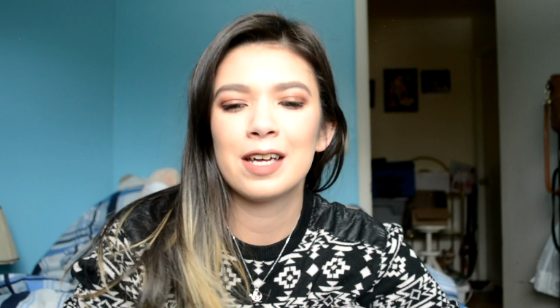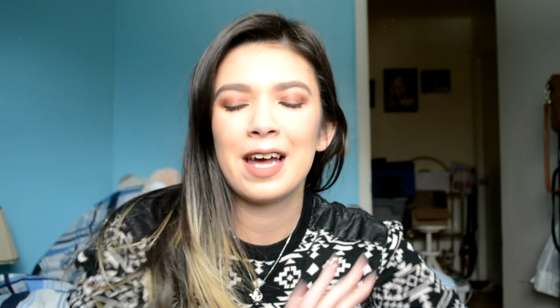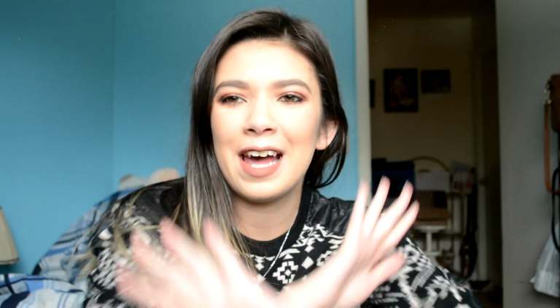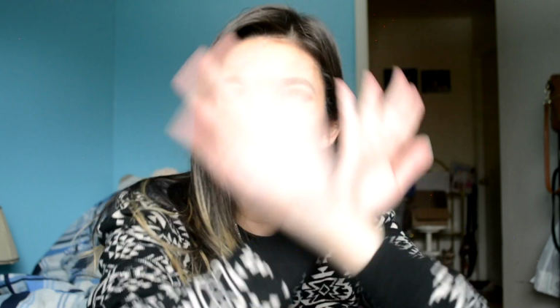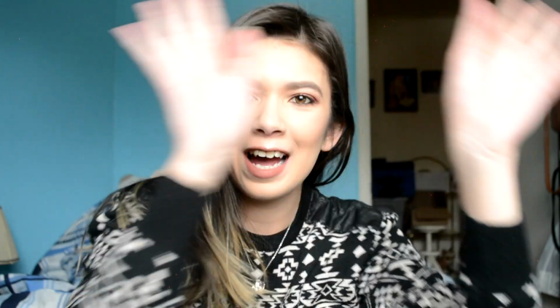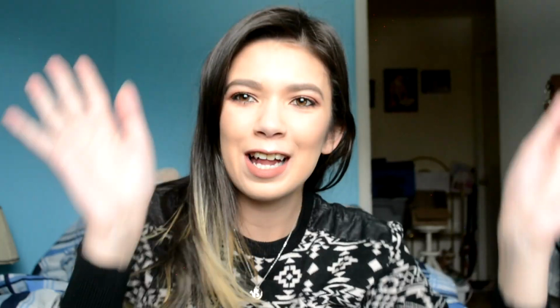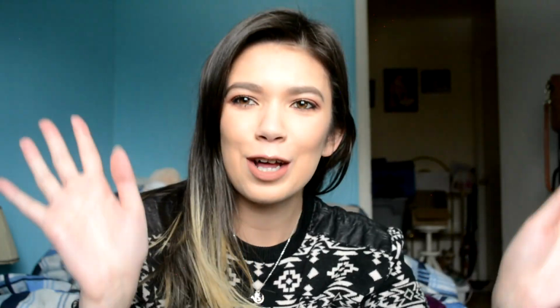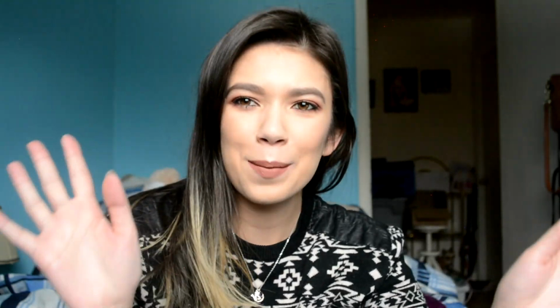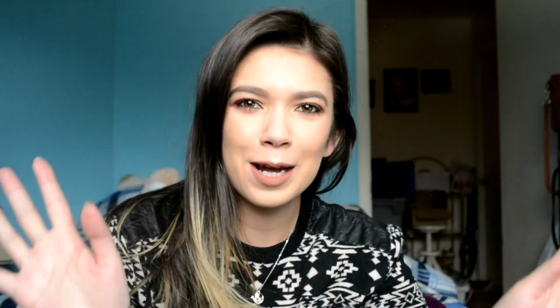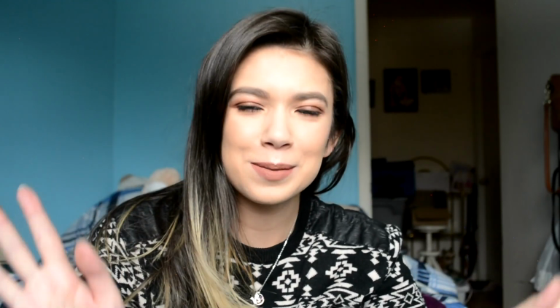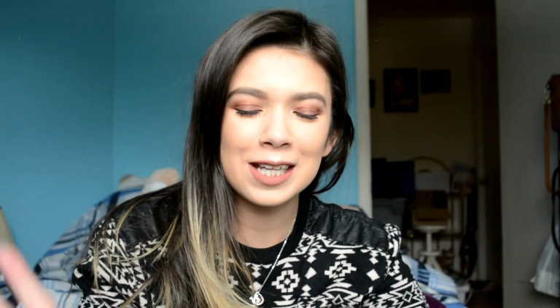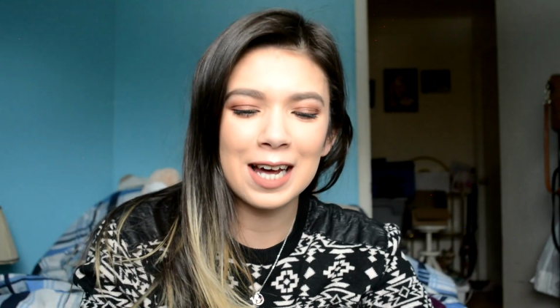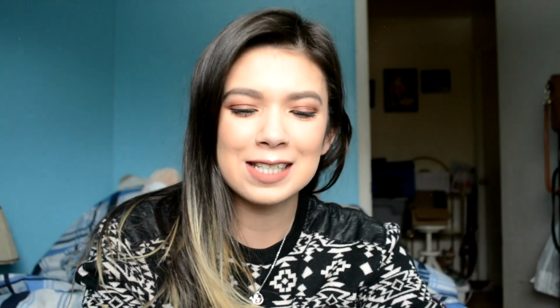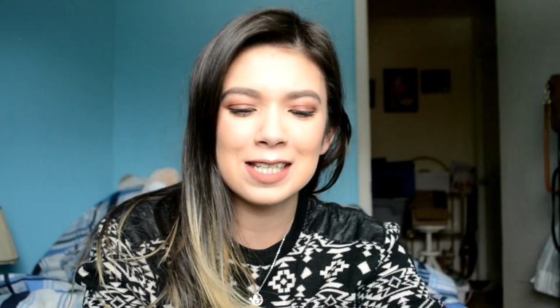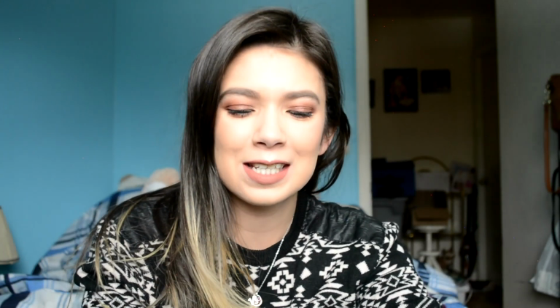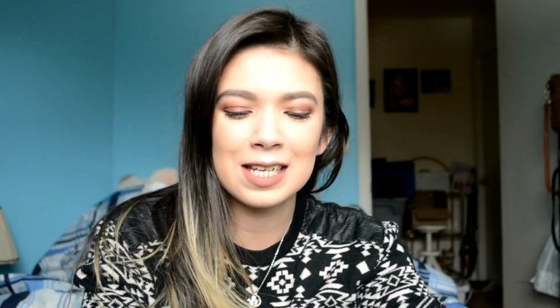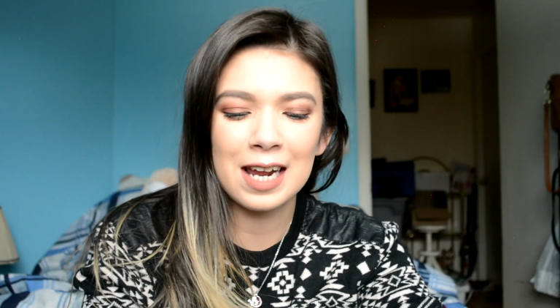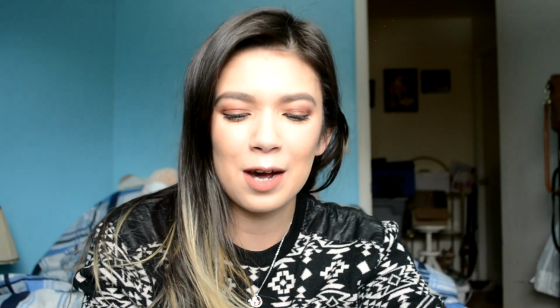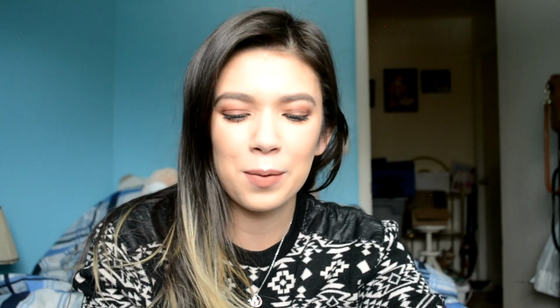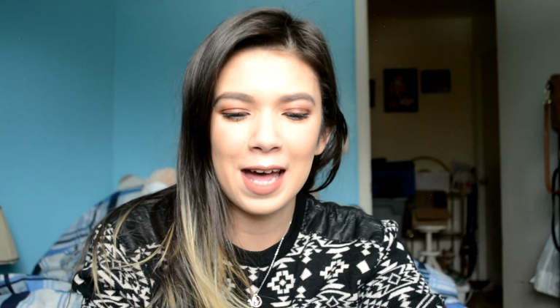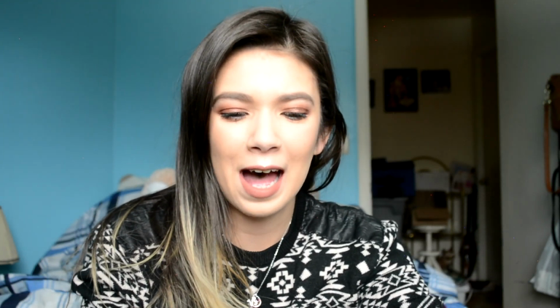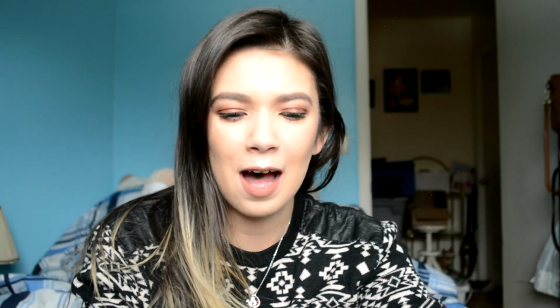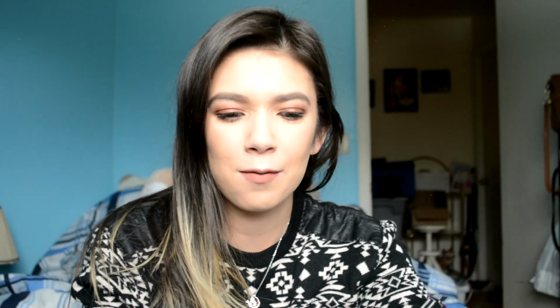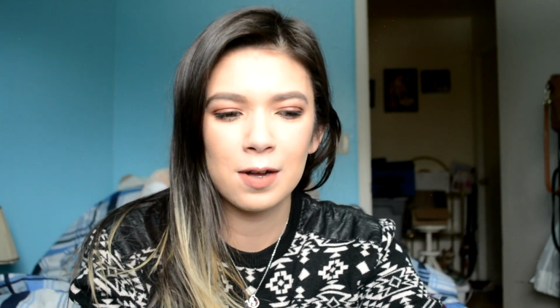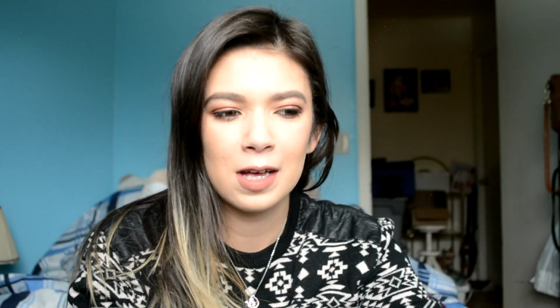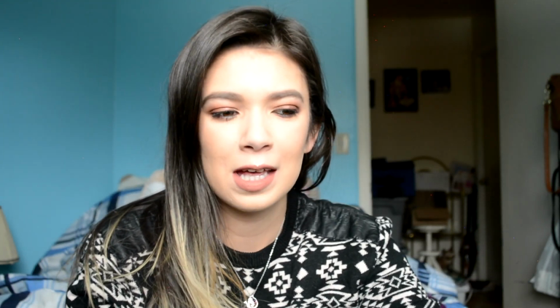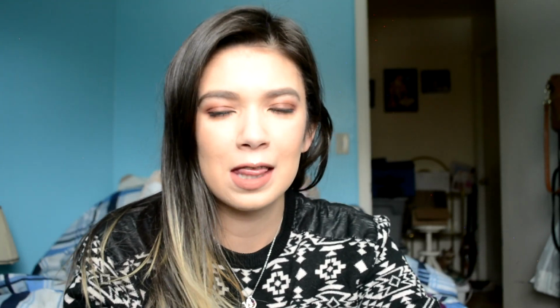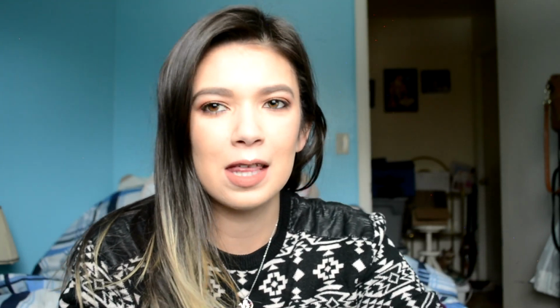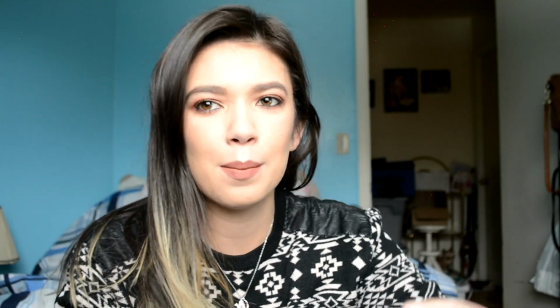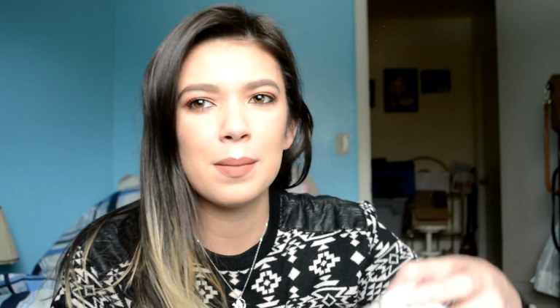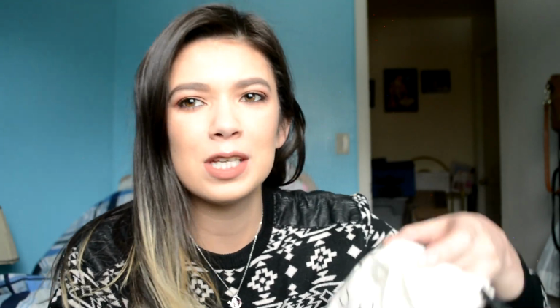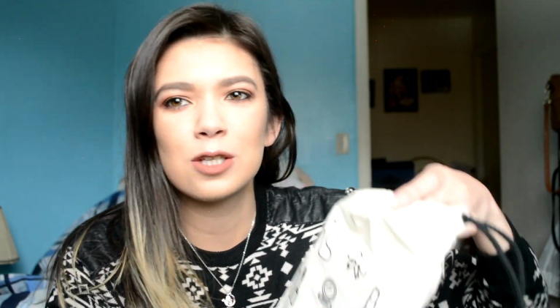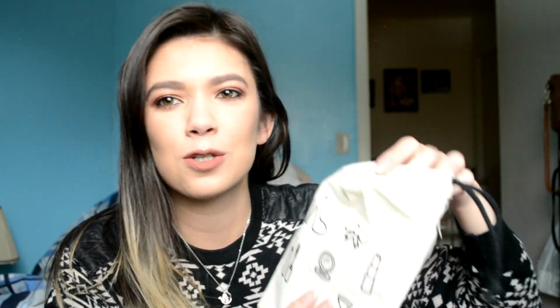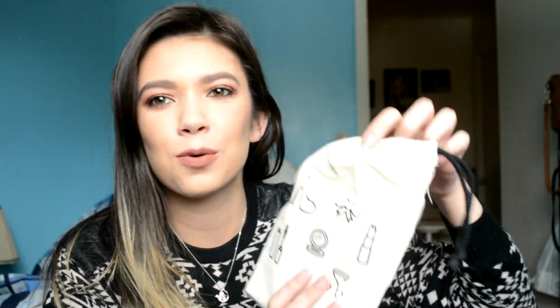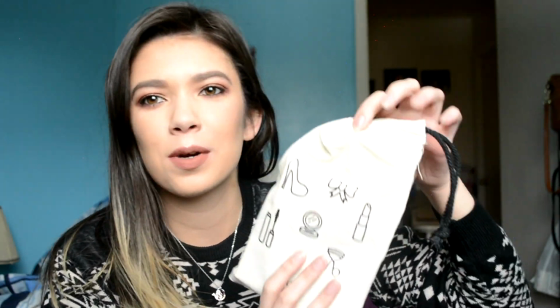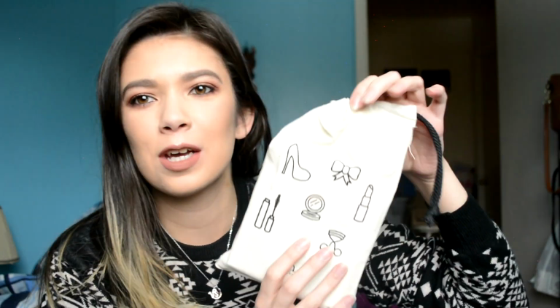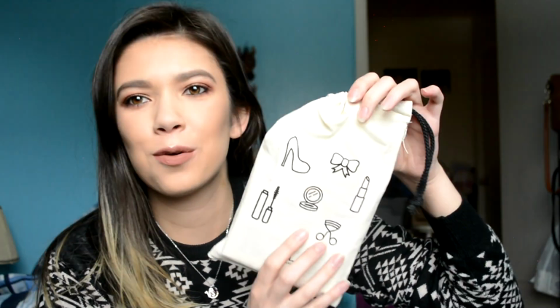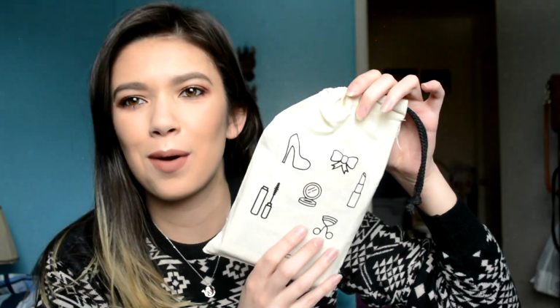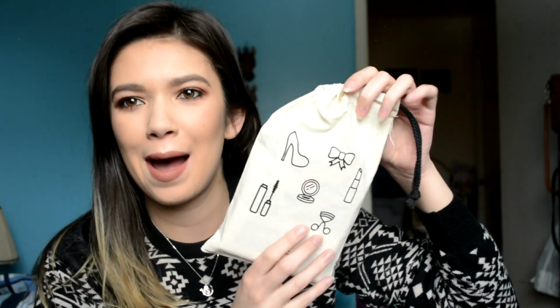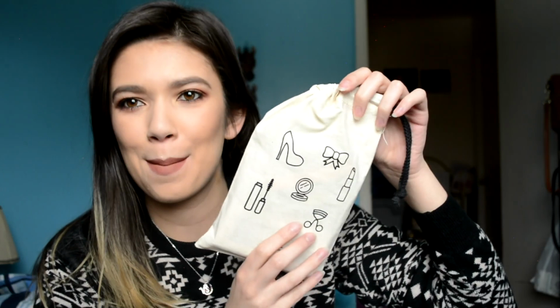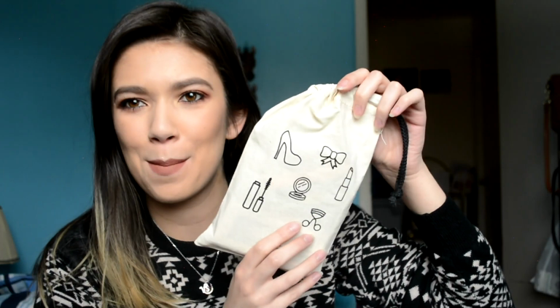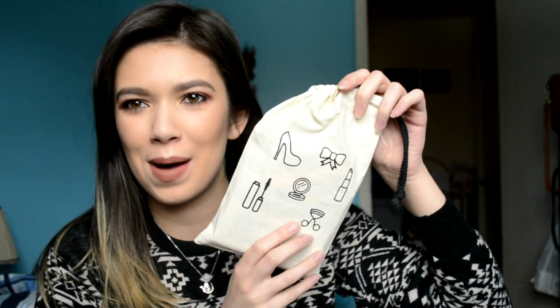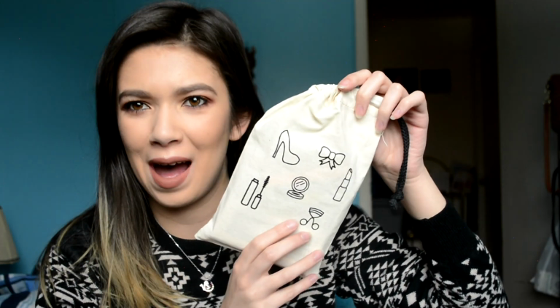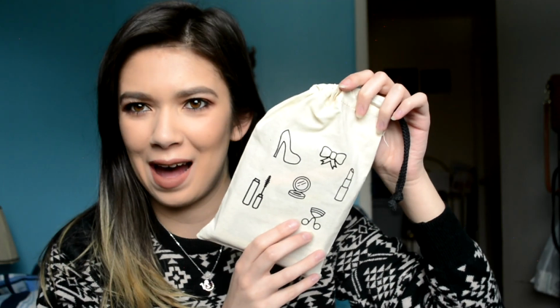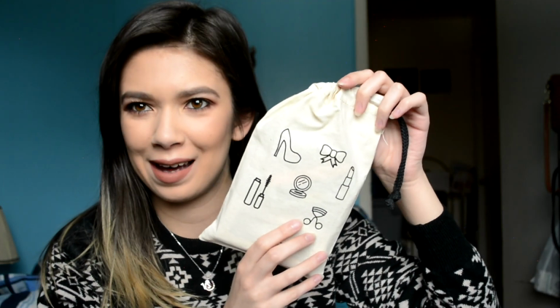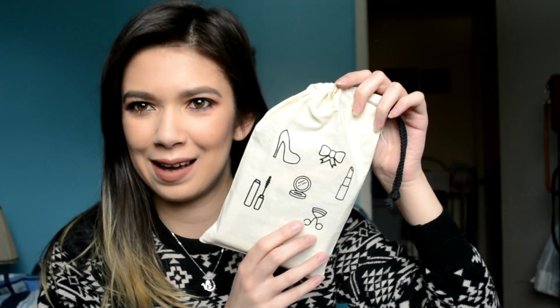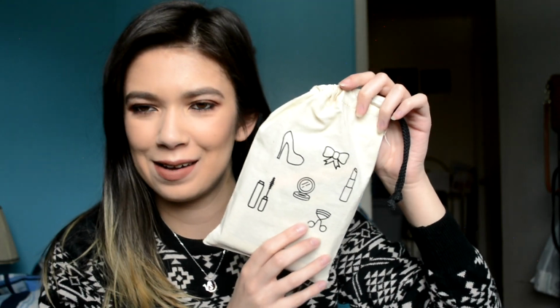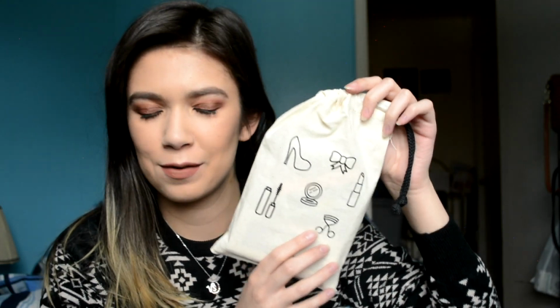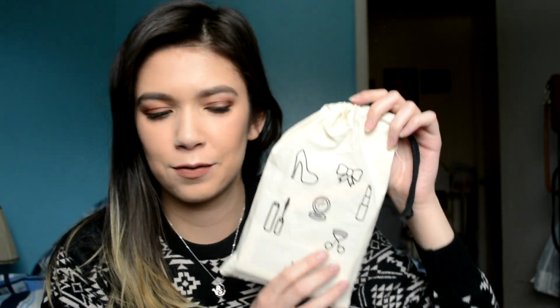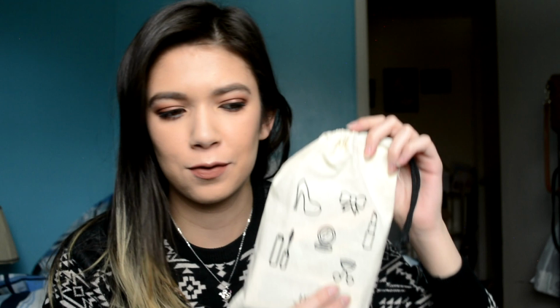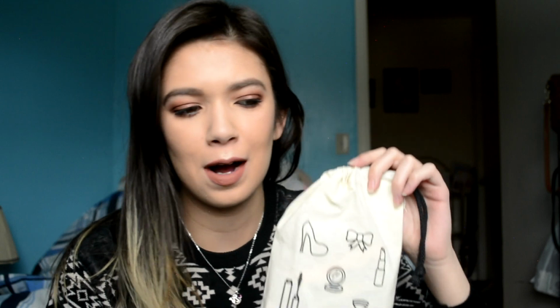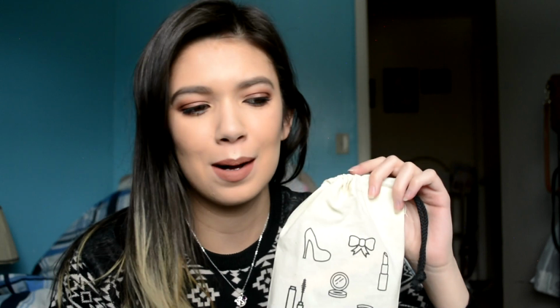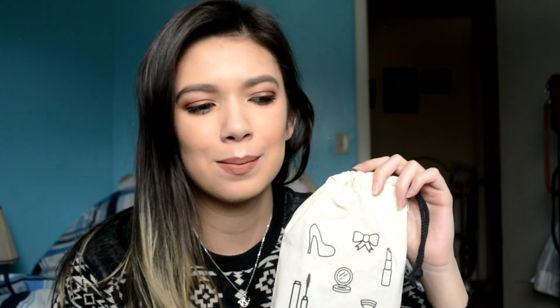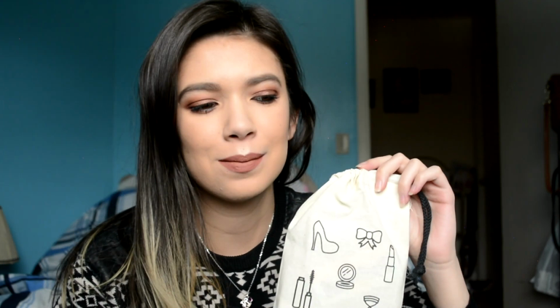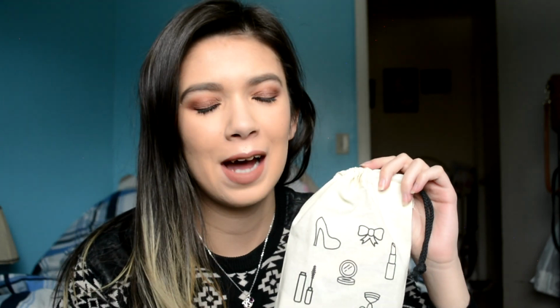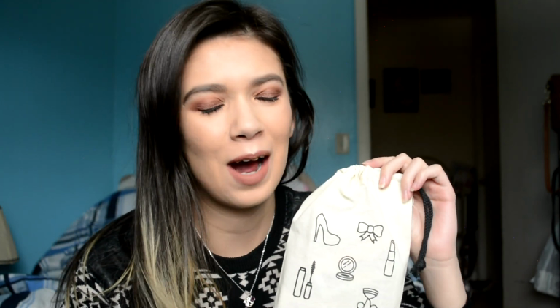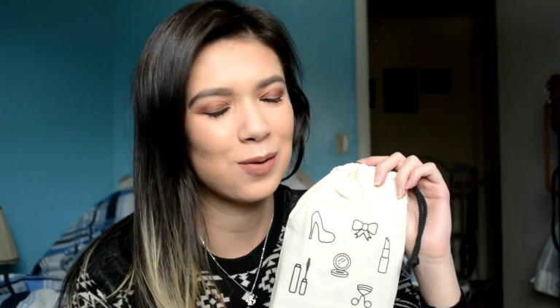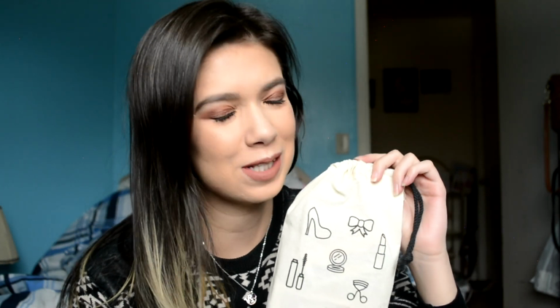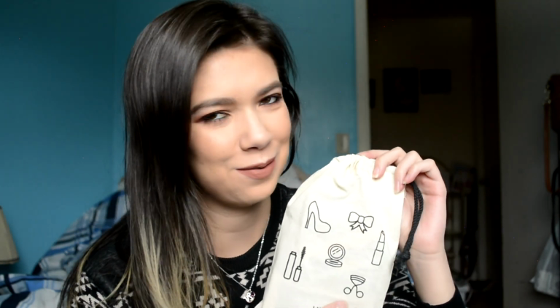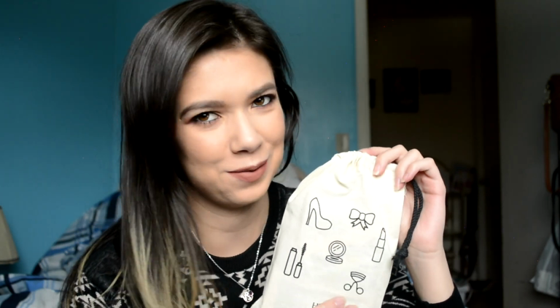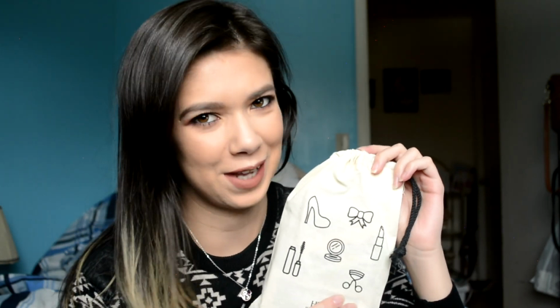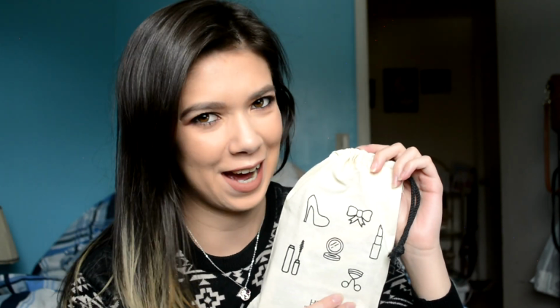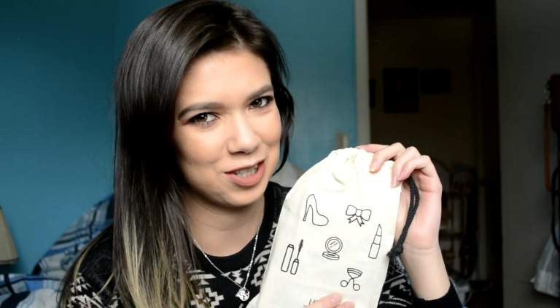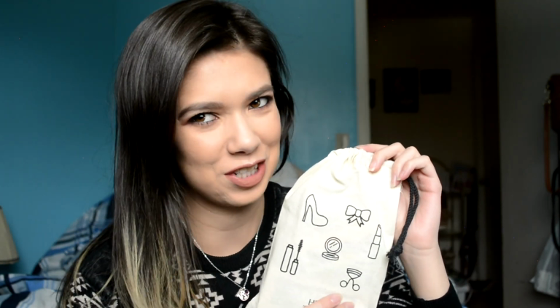Hey, hi, hello! My name's Alexis, and today we have the mystery grab bag from House of Lashes.